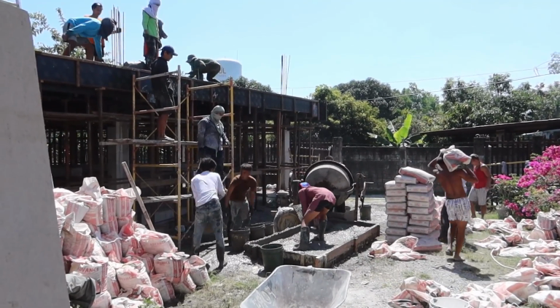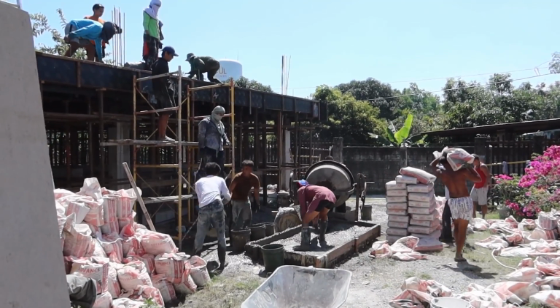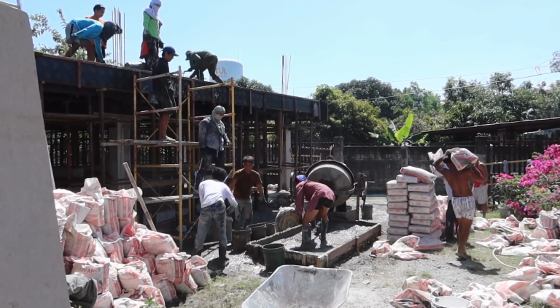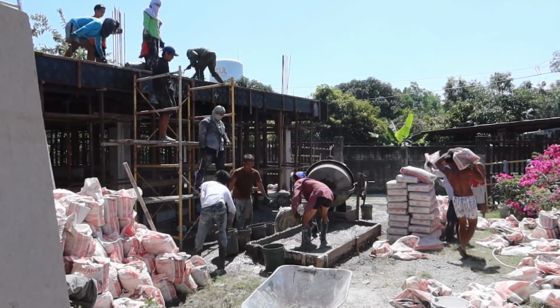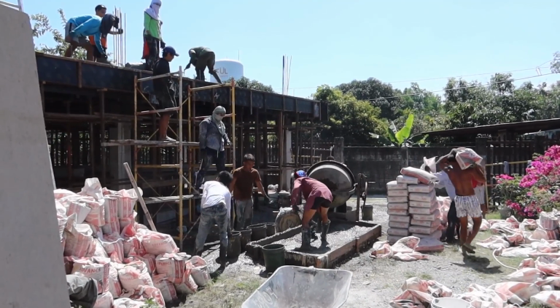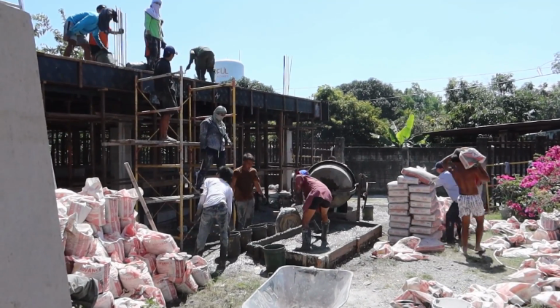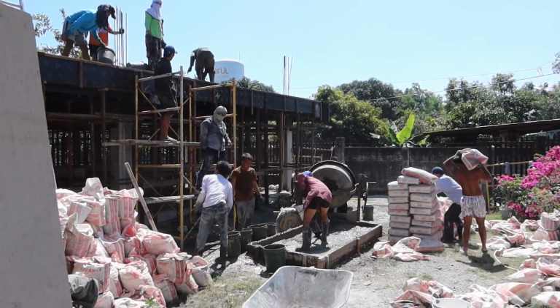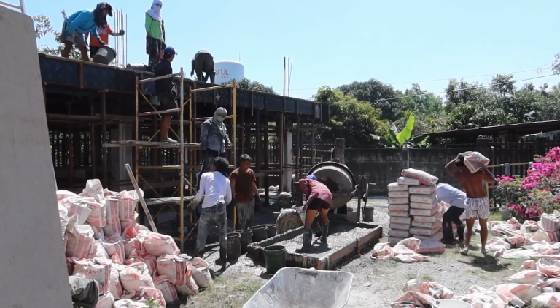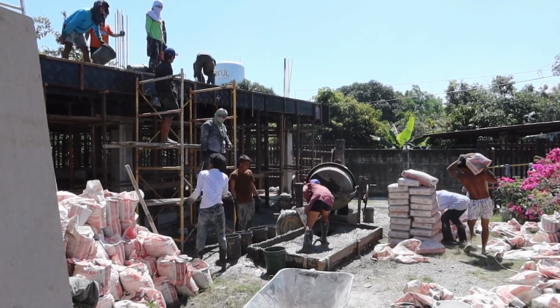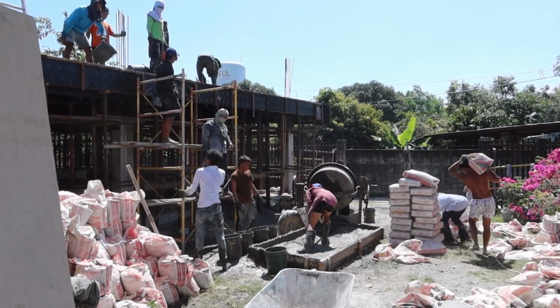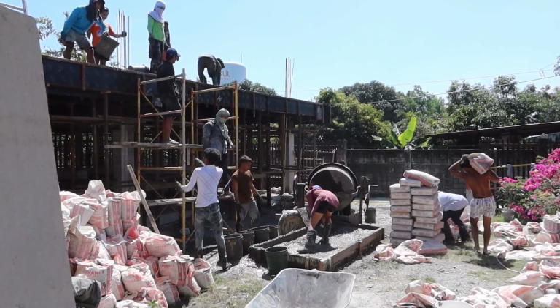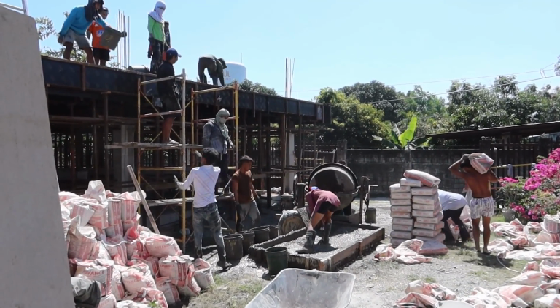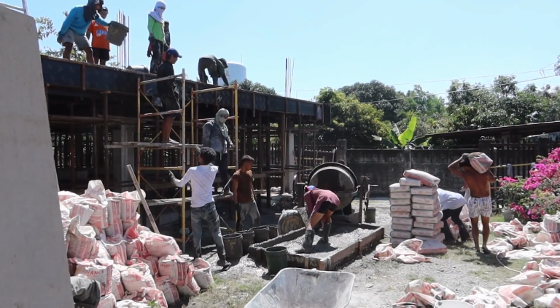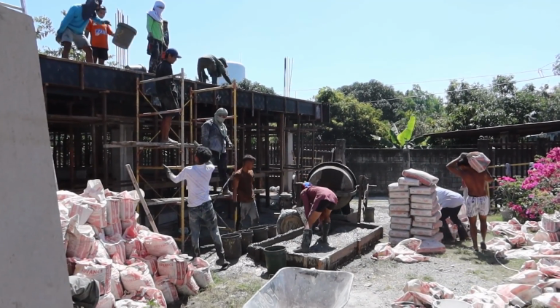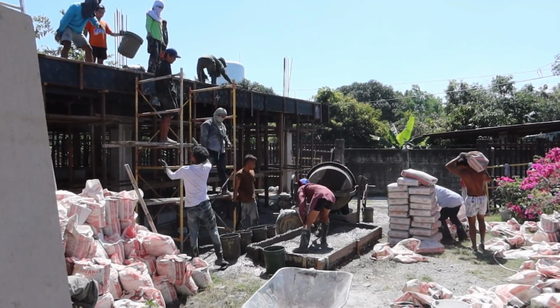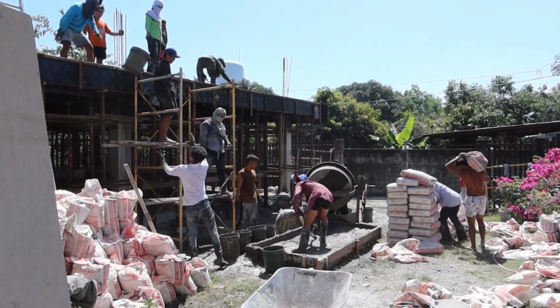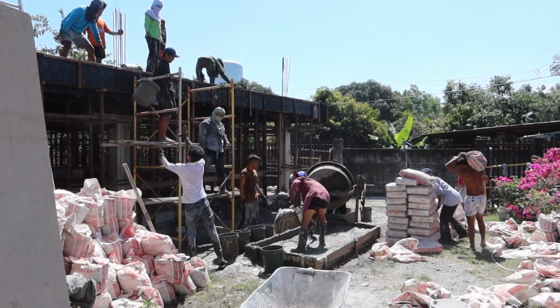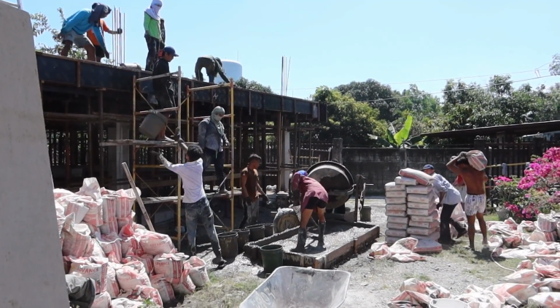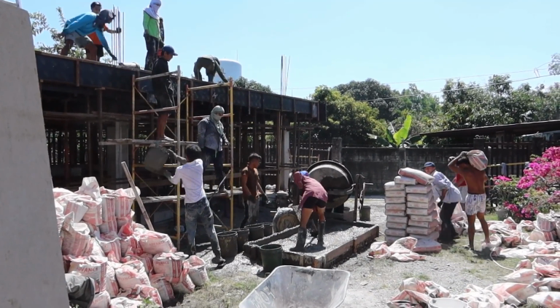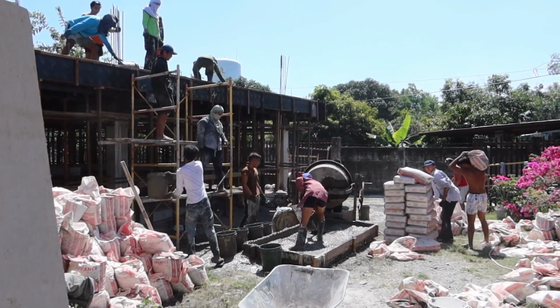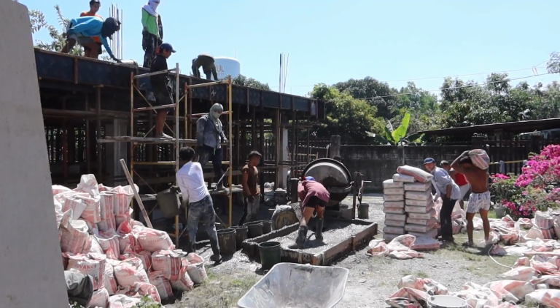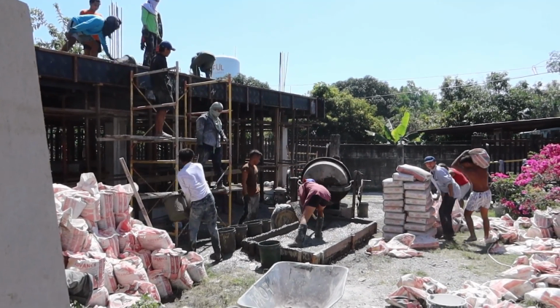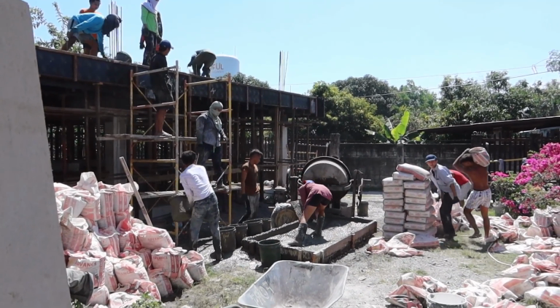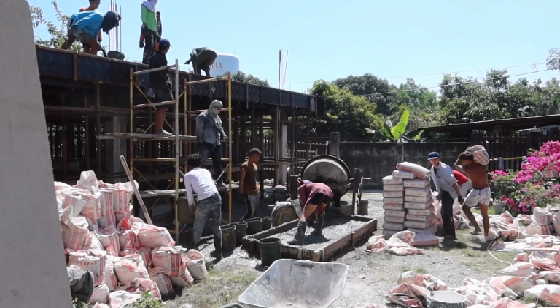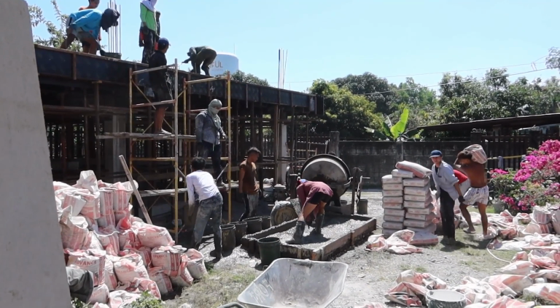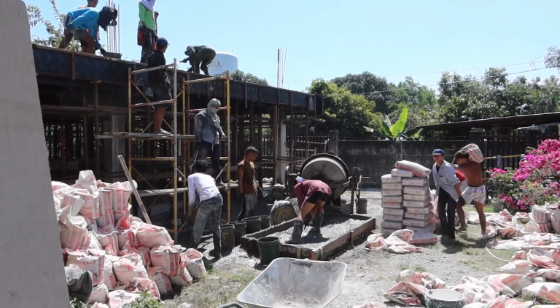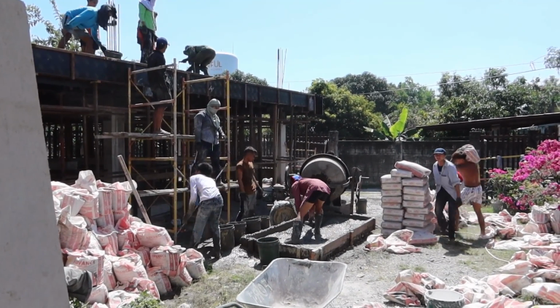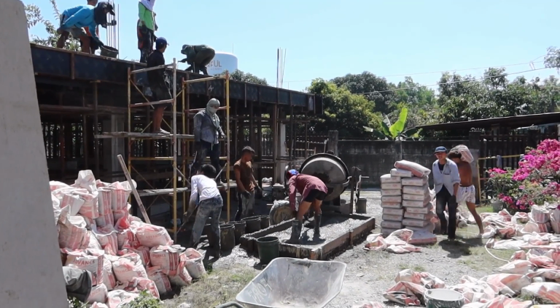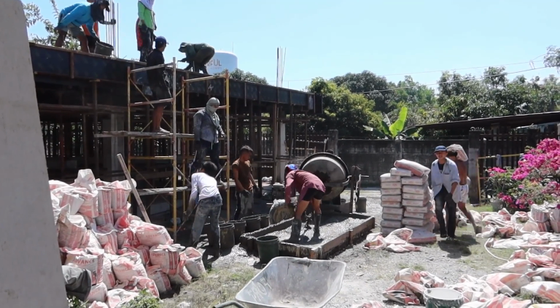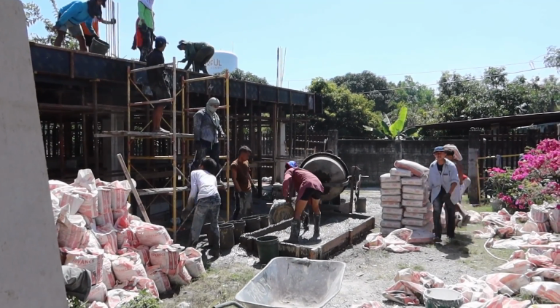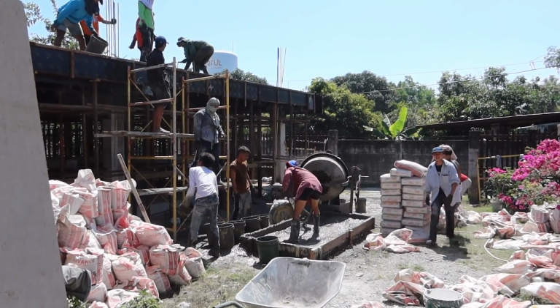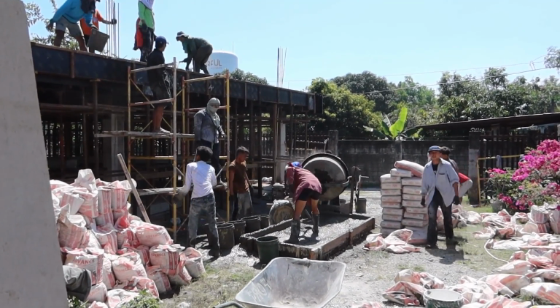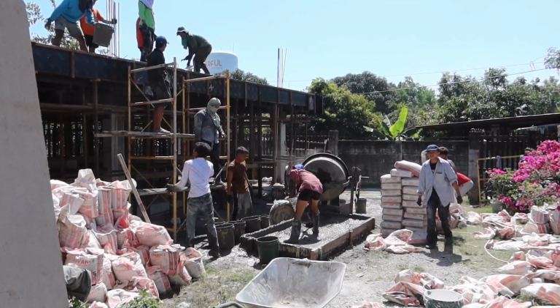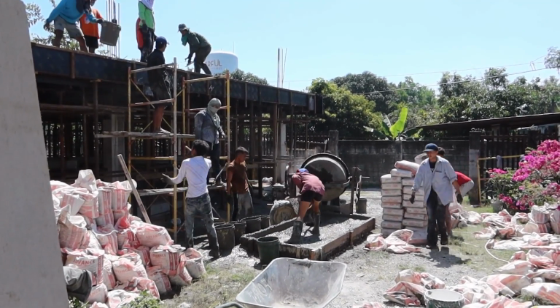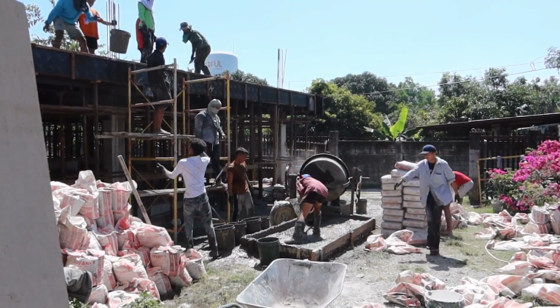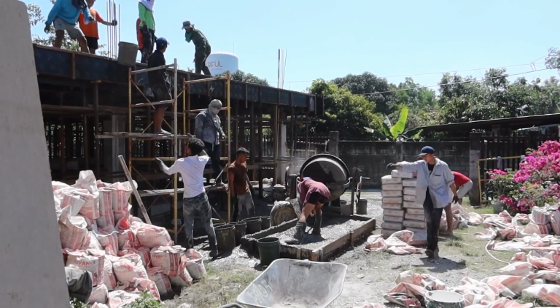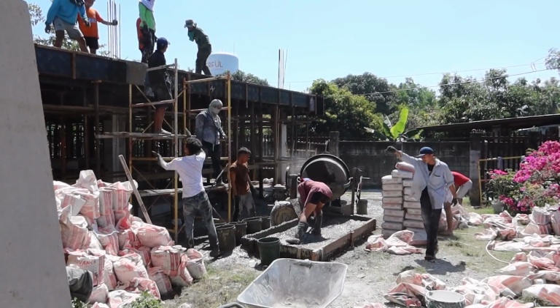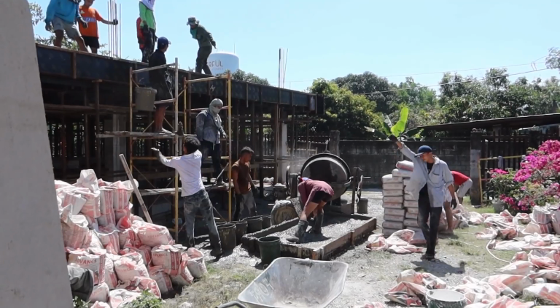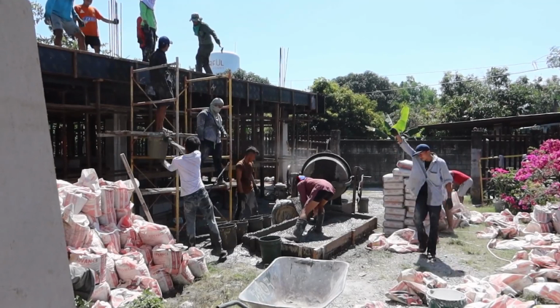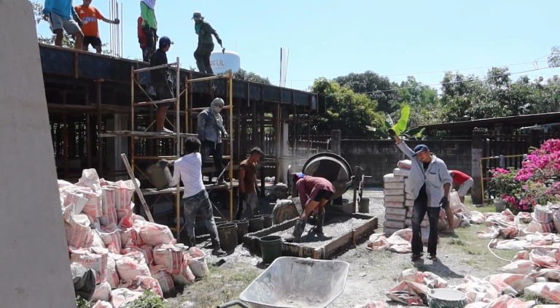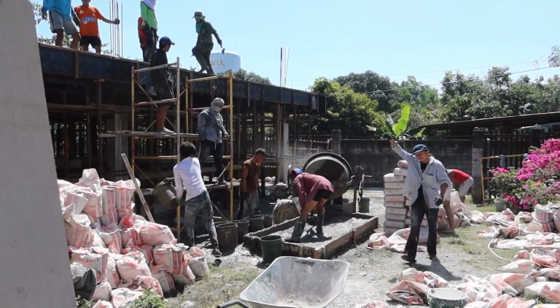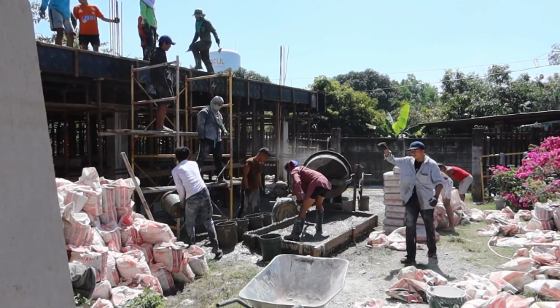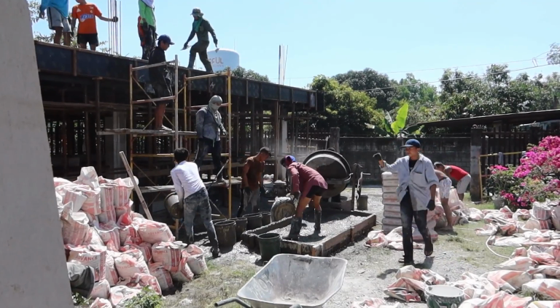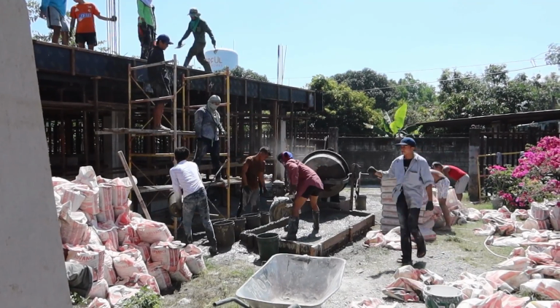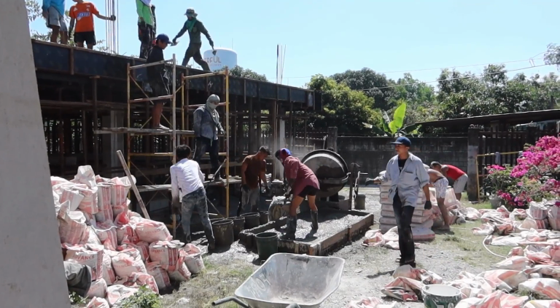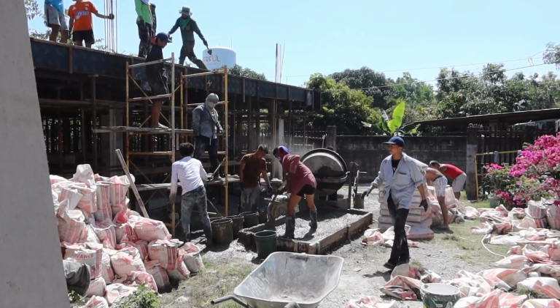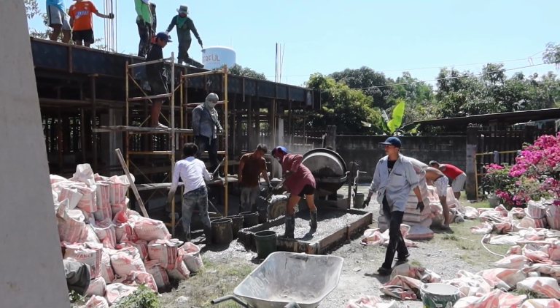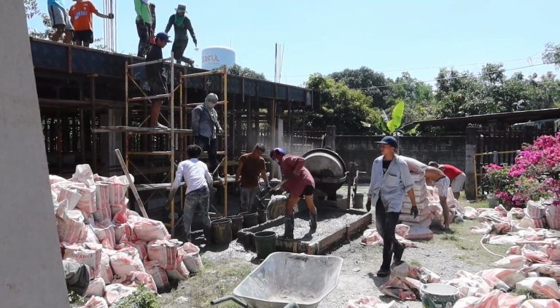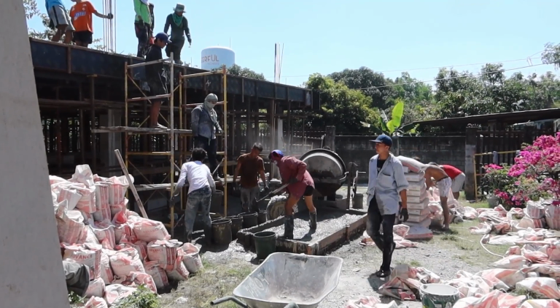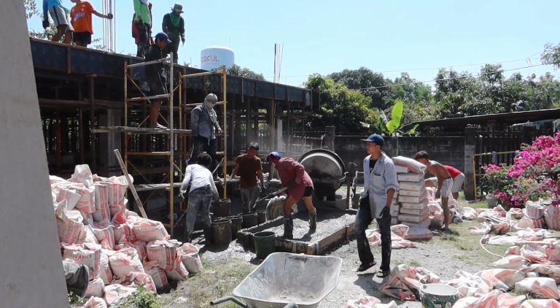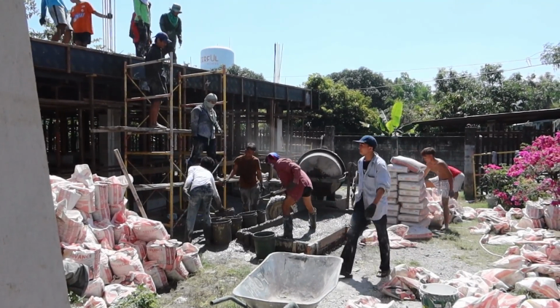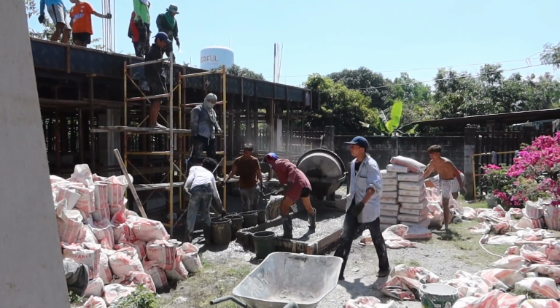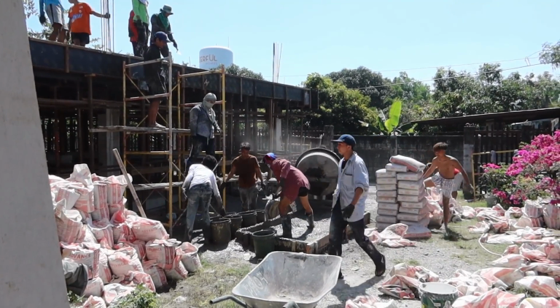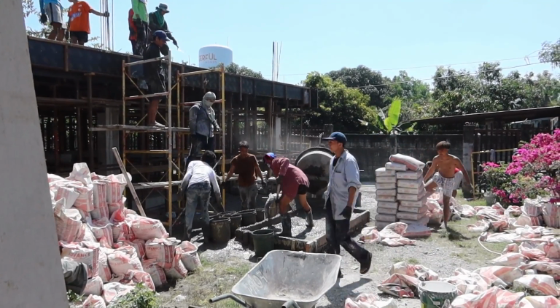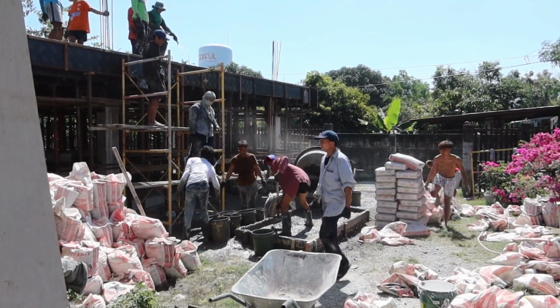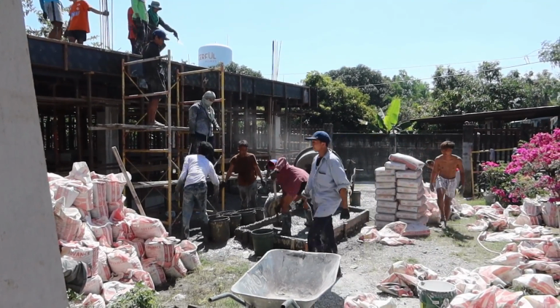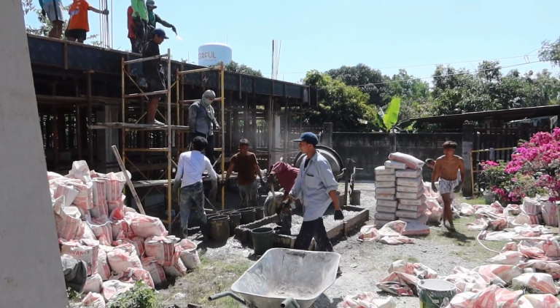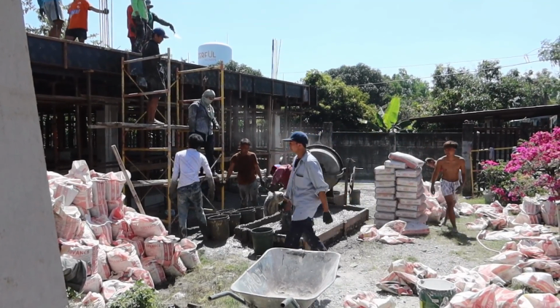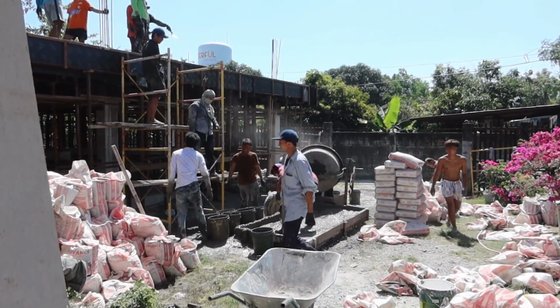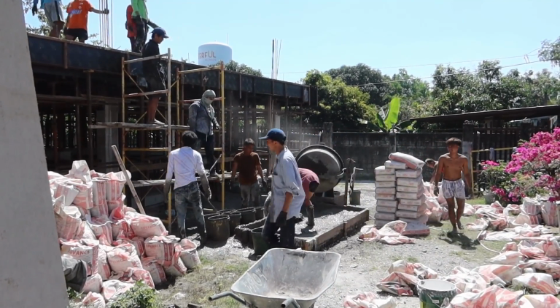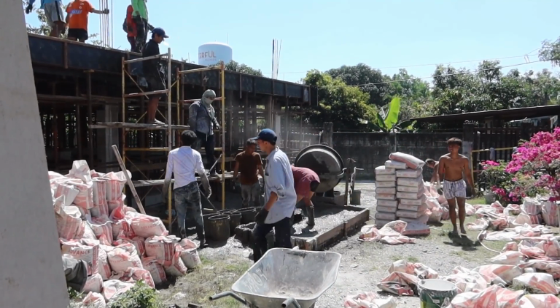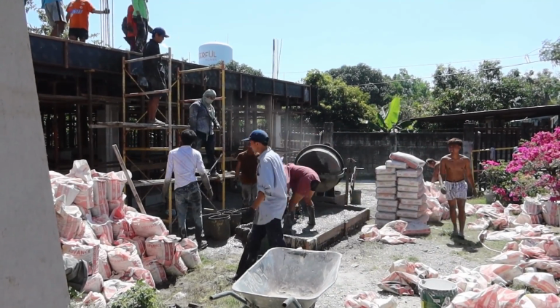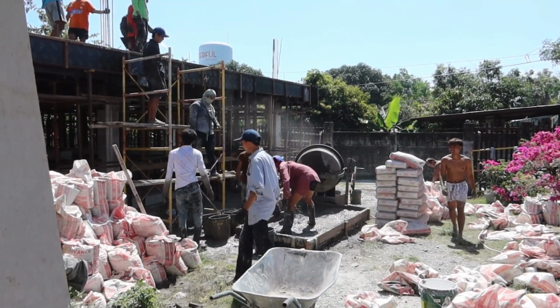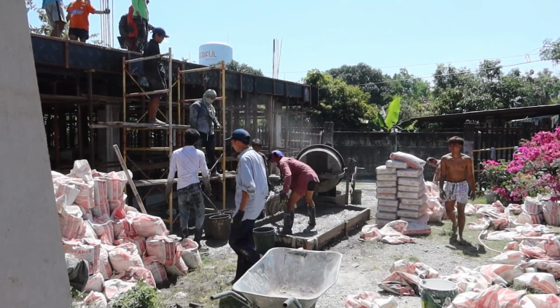We got the patio being poured now — the parking deck, I guess the roof patio.